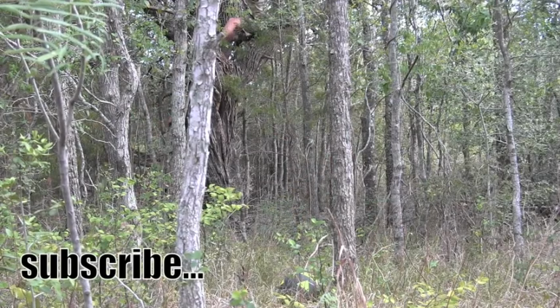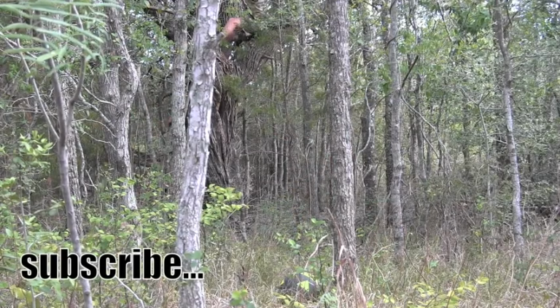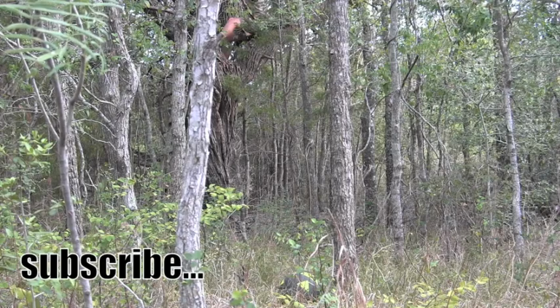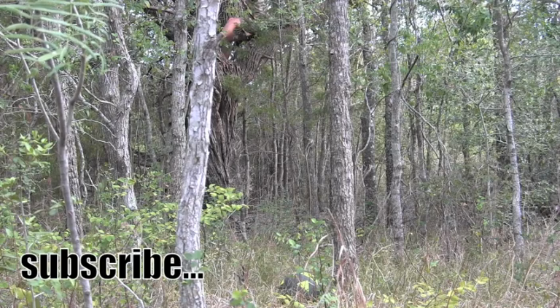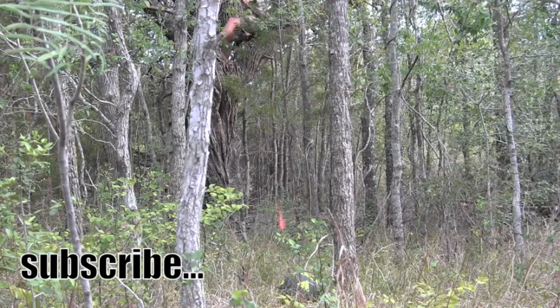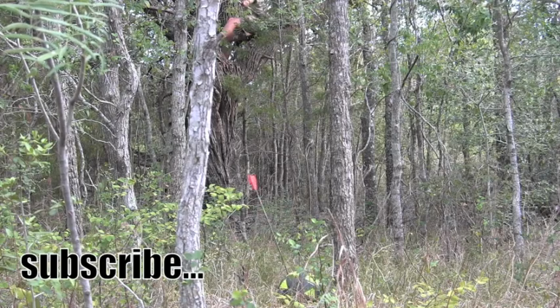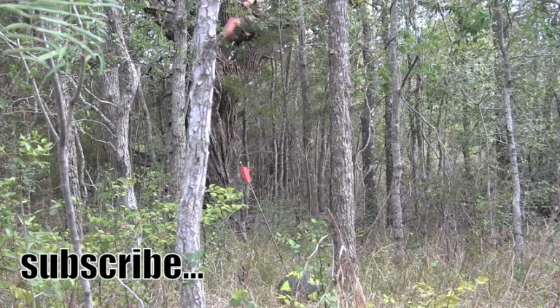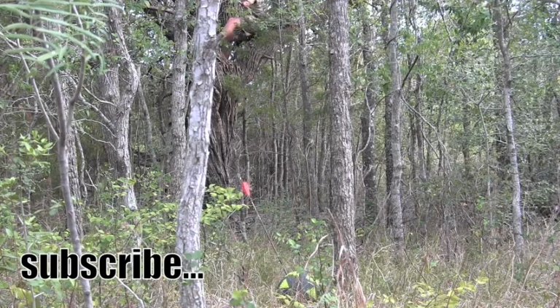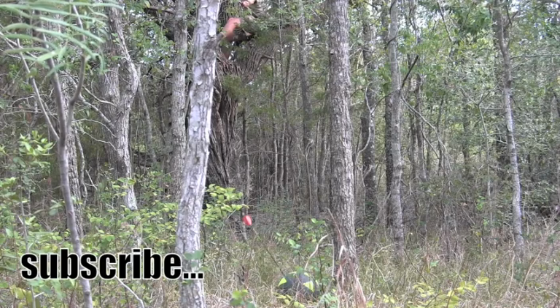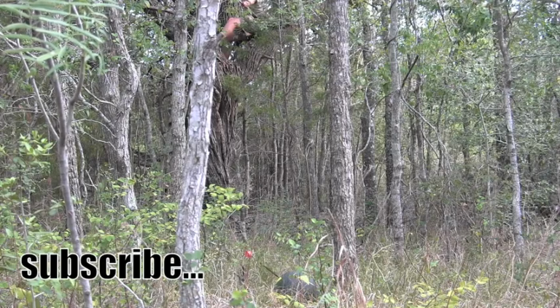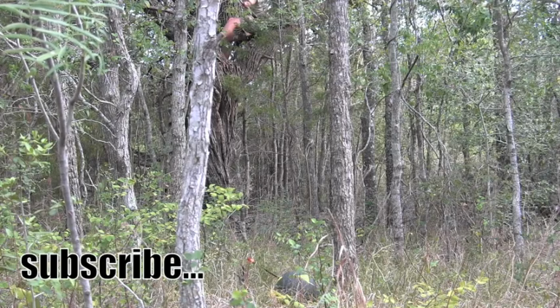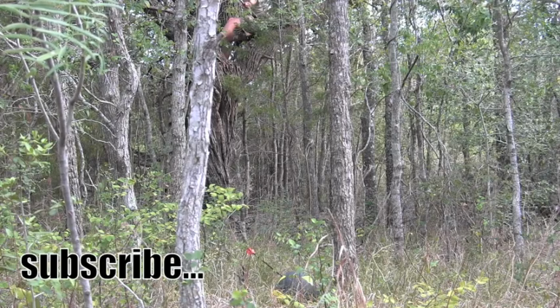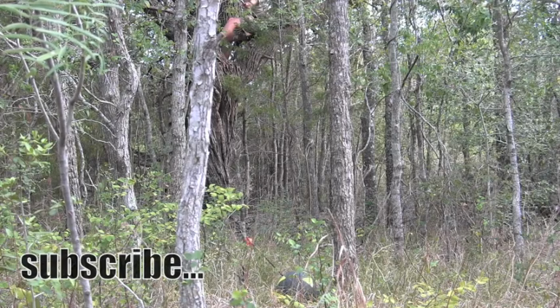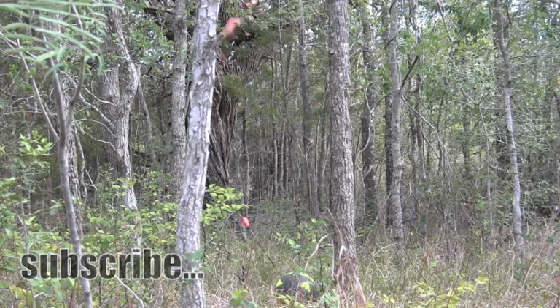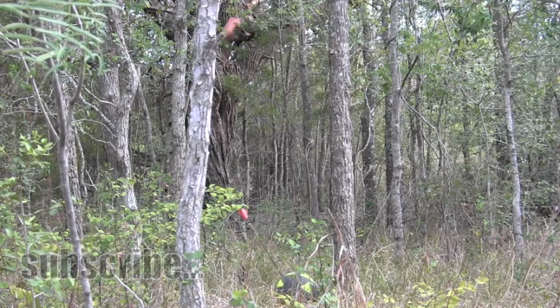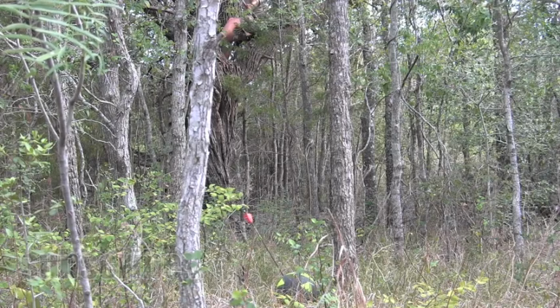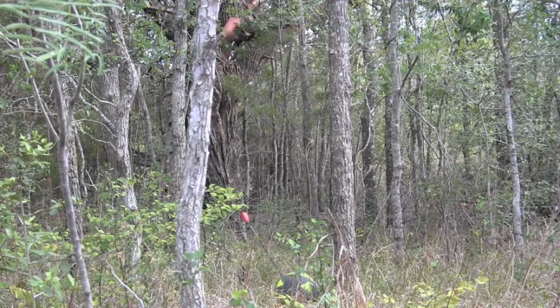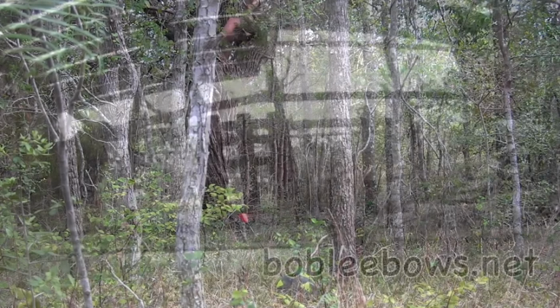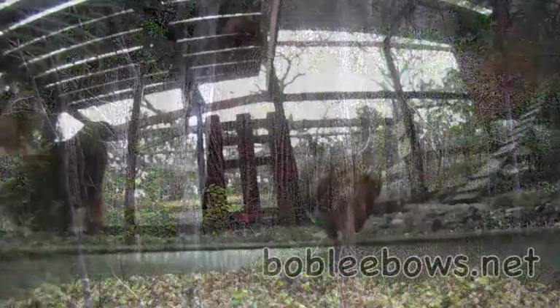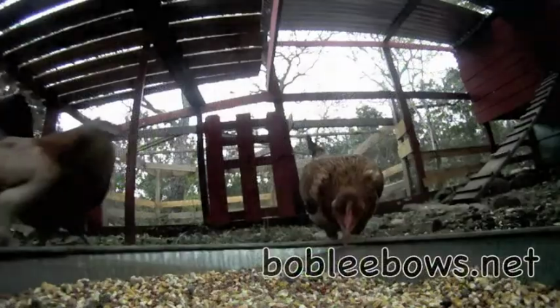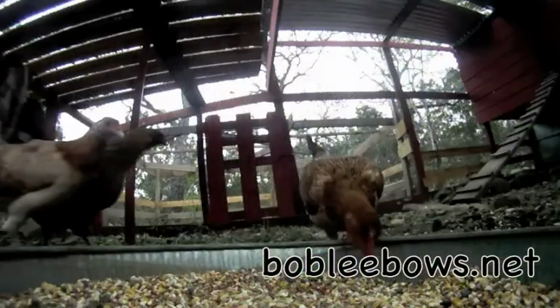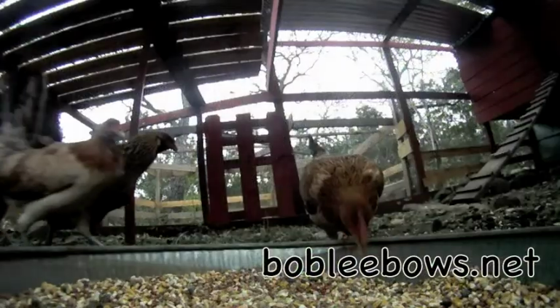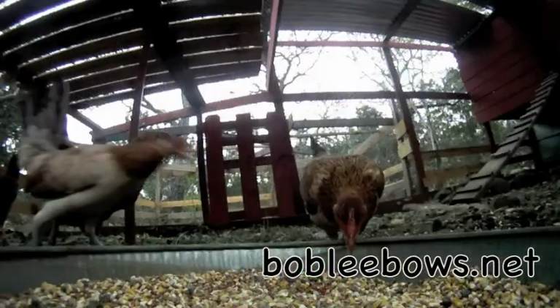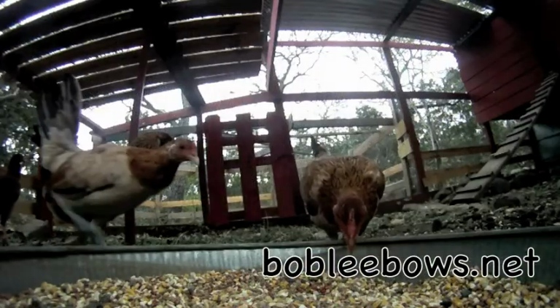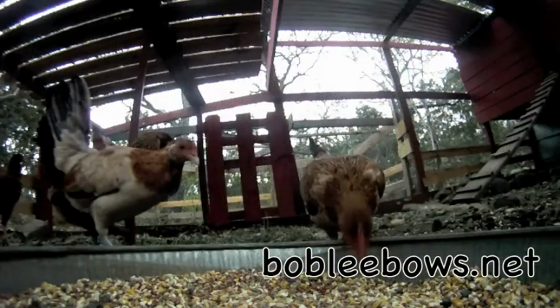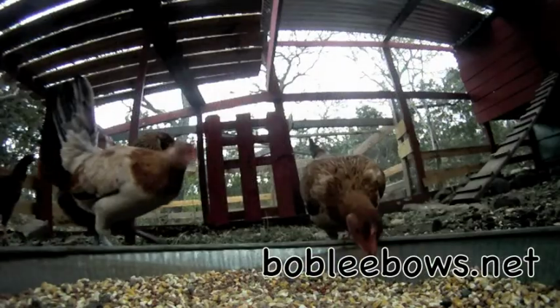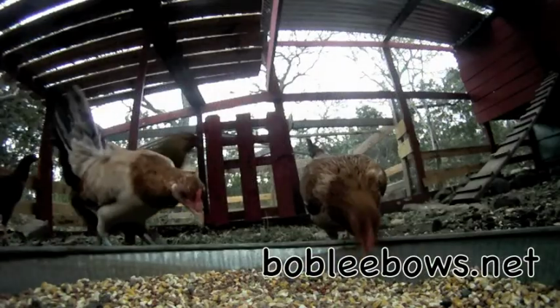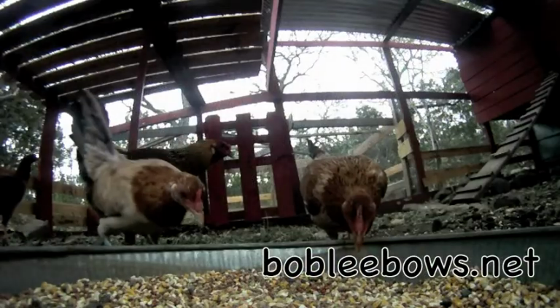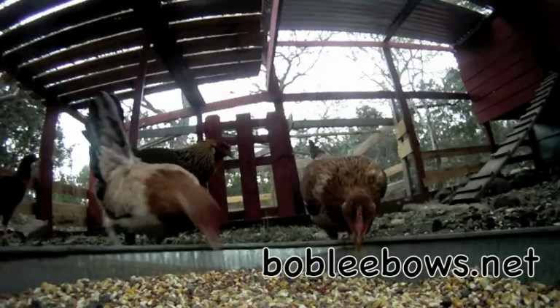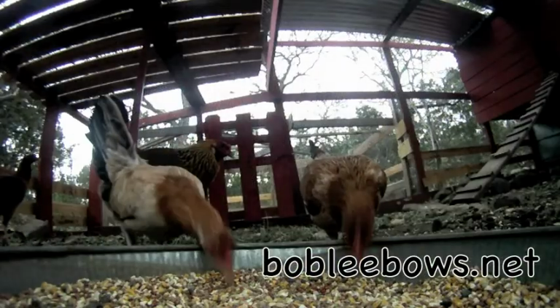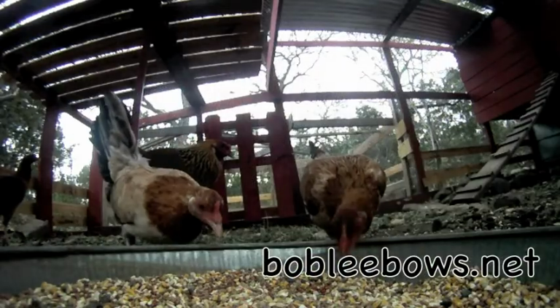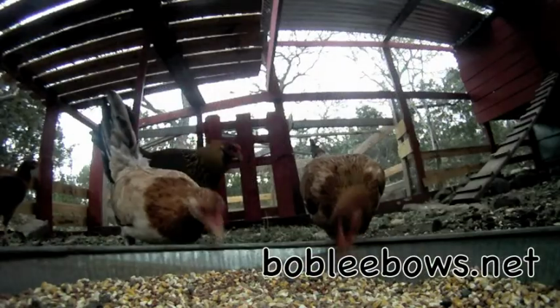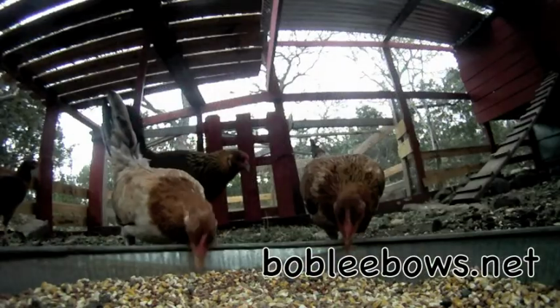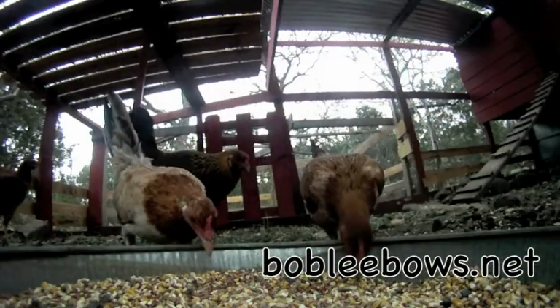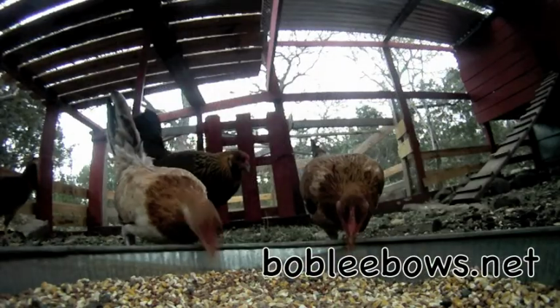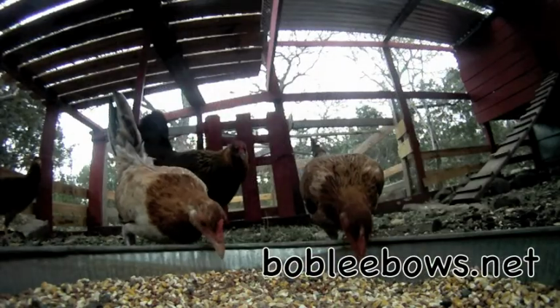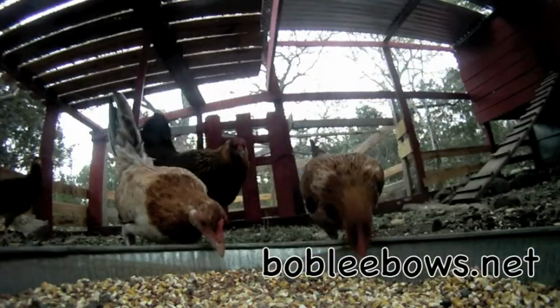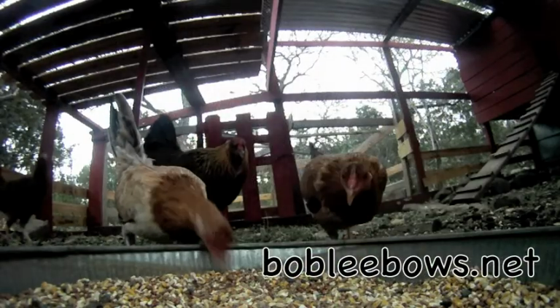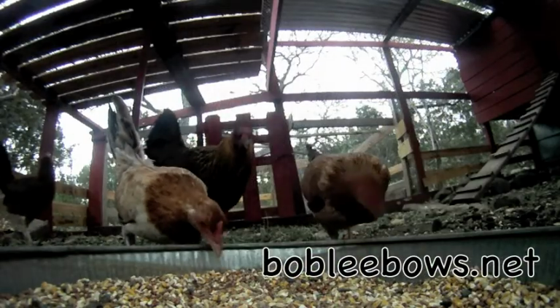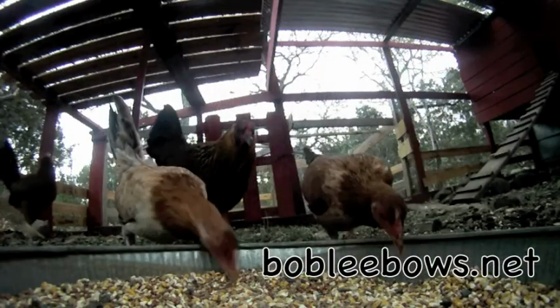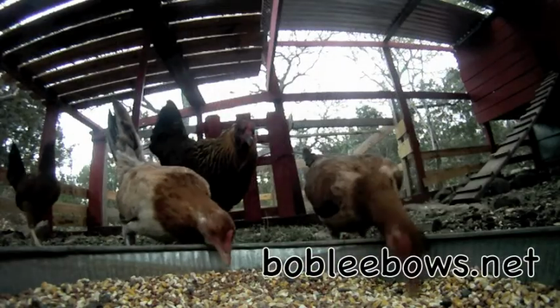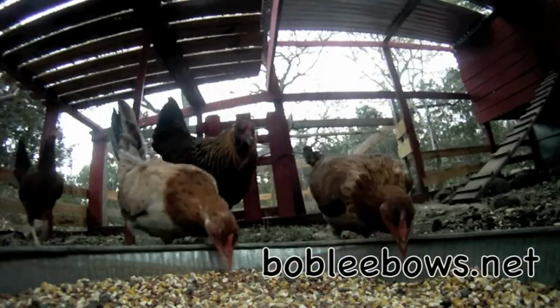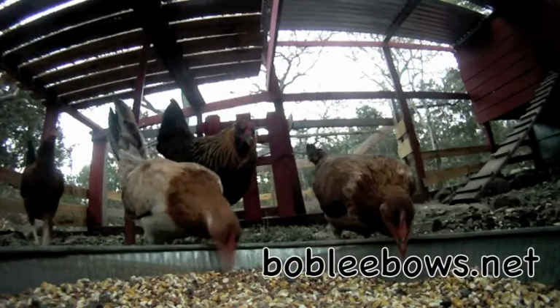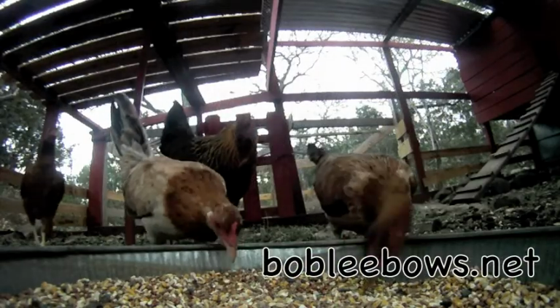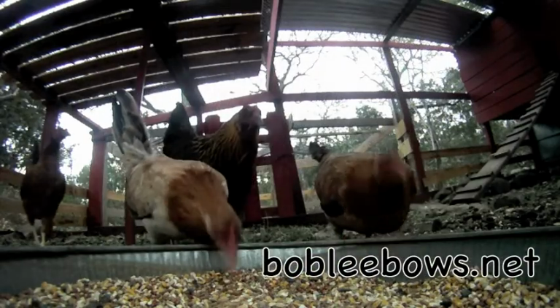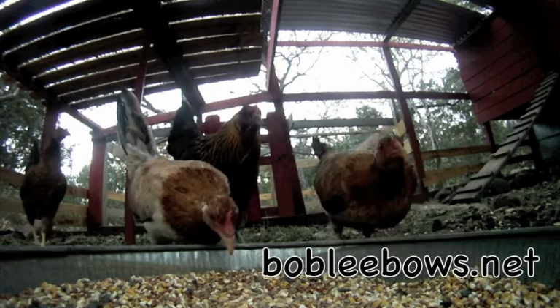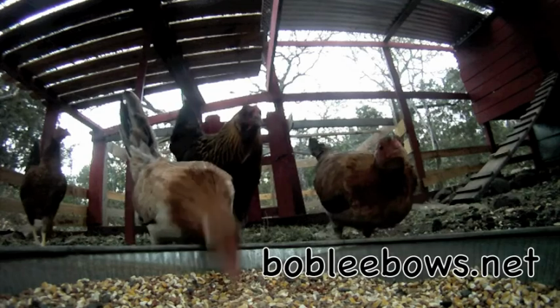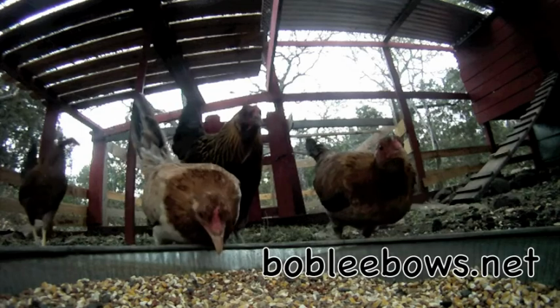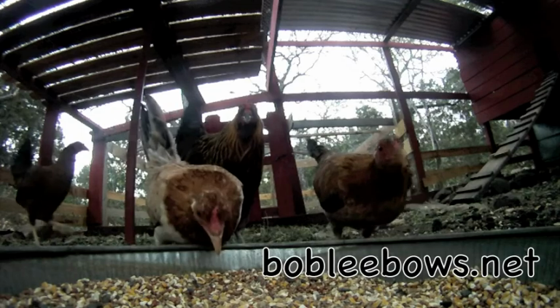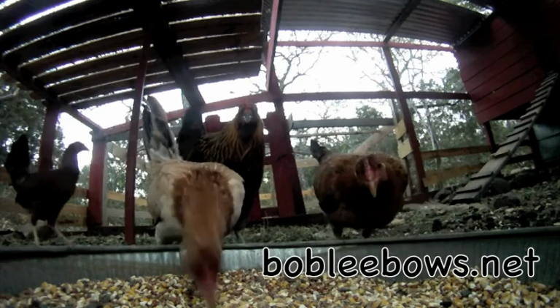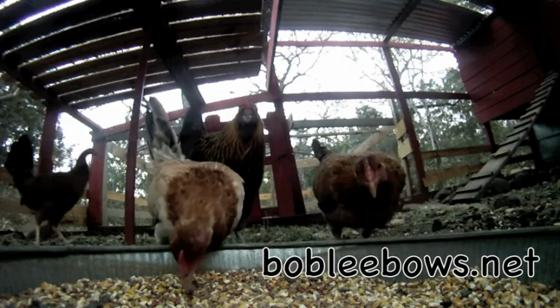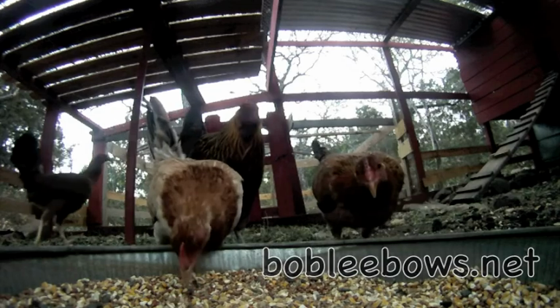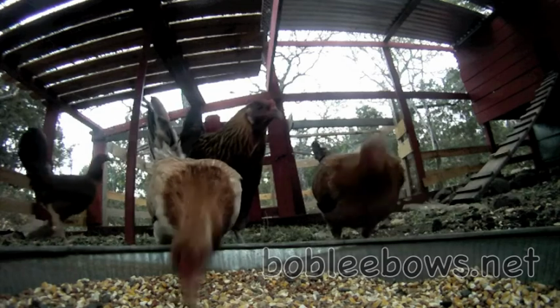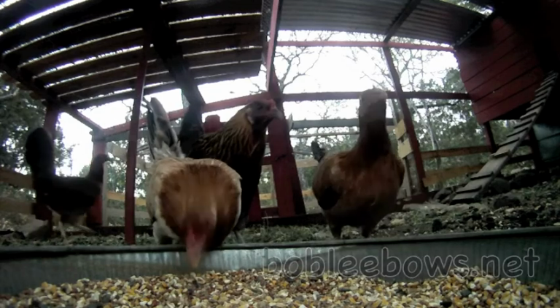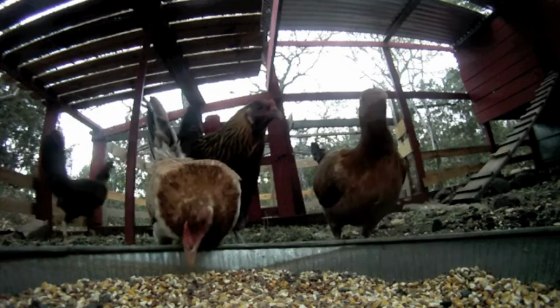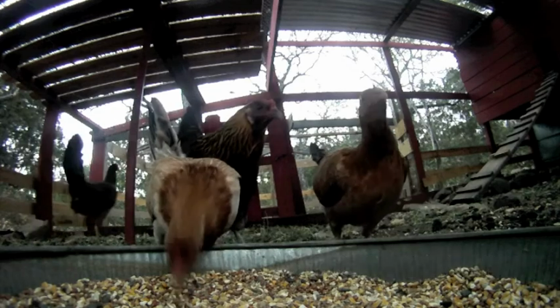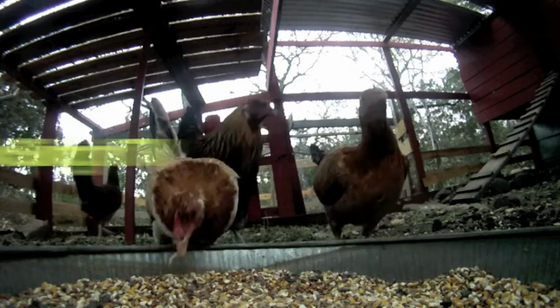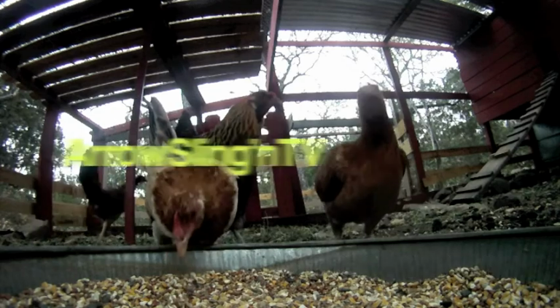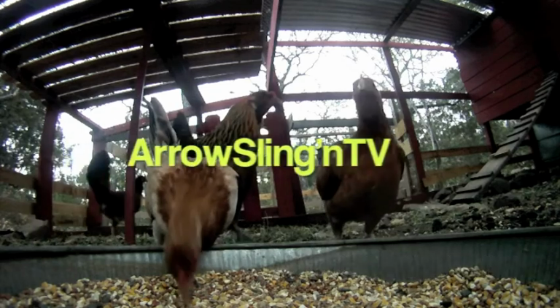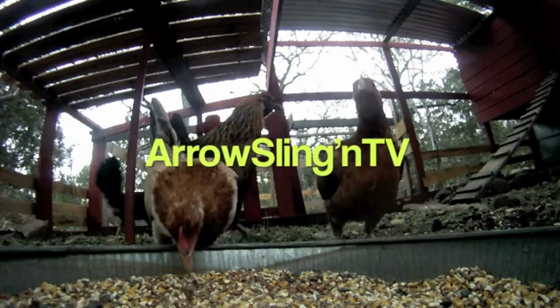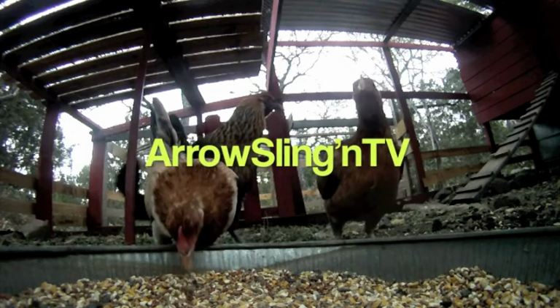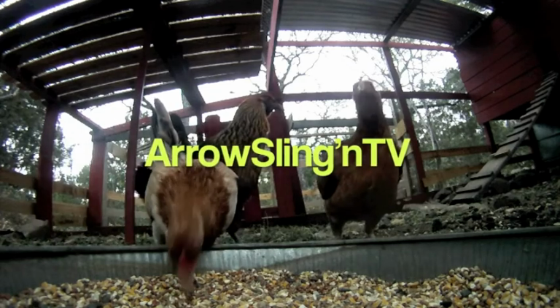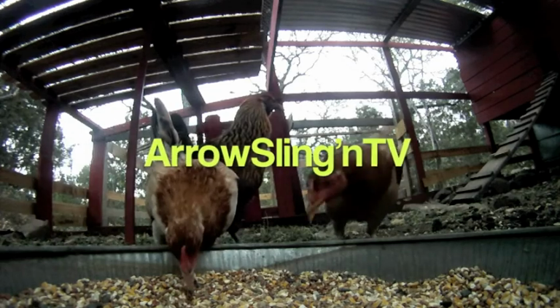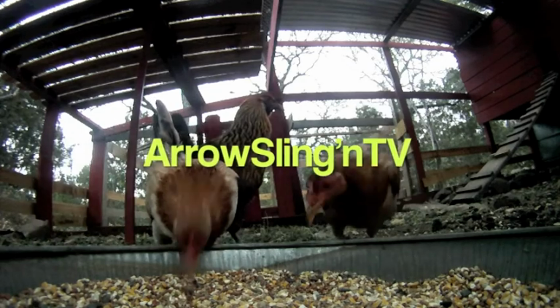Well, that's my new Bob Lee bow. If you get the chance, go check out BobLeeBows.net. Until next time, I'm Ty — we'll catch y'all right here on Aerosoling TV.